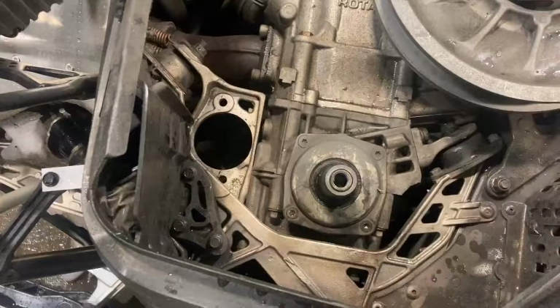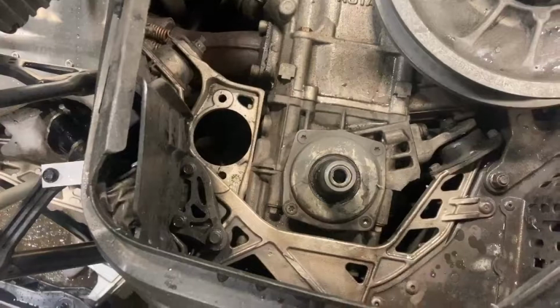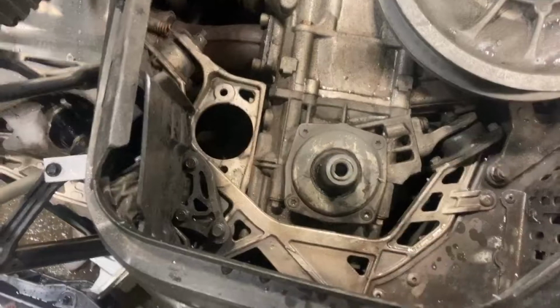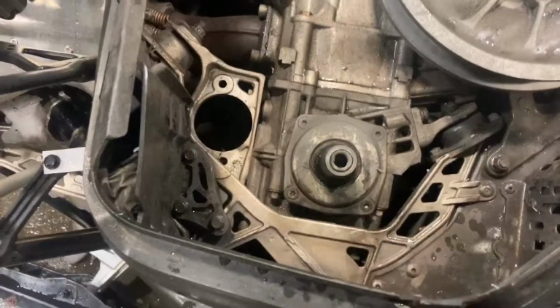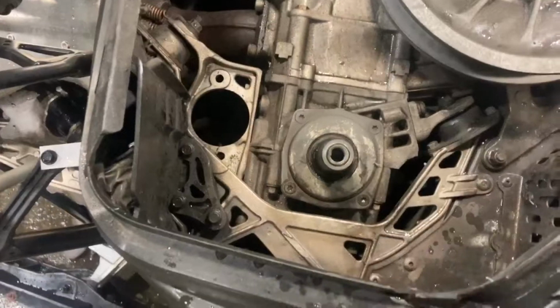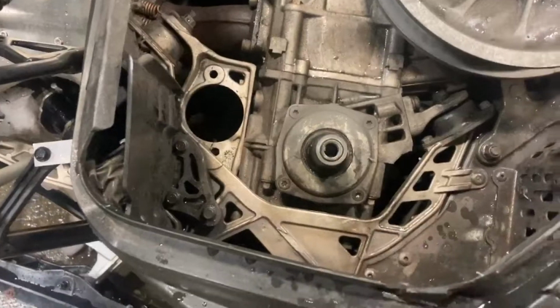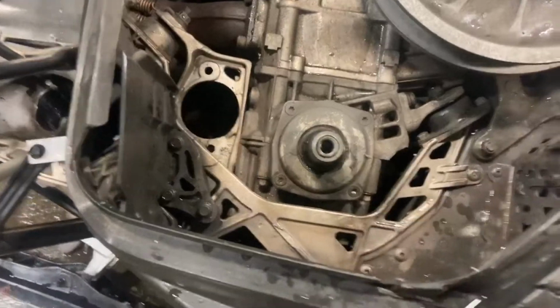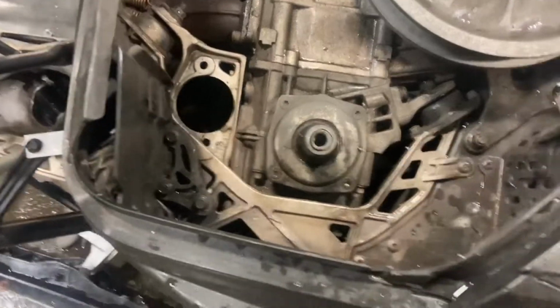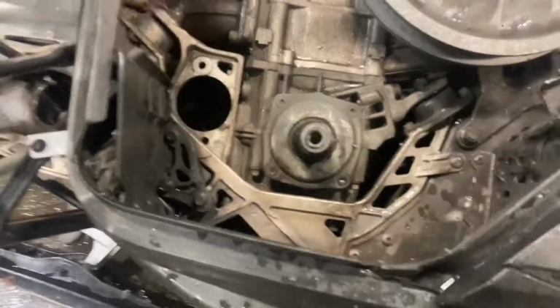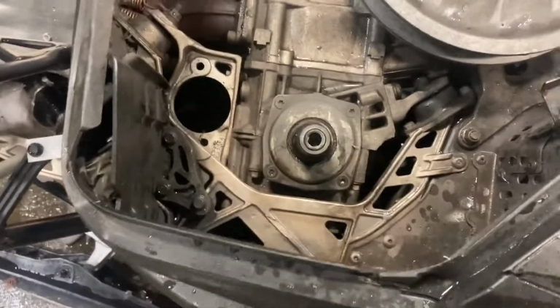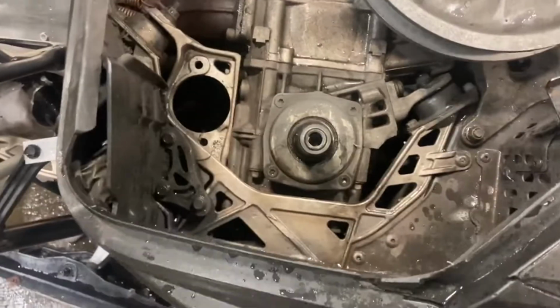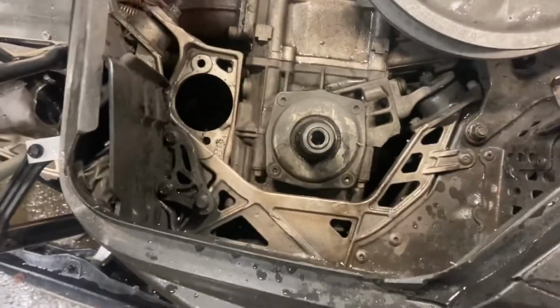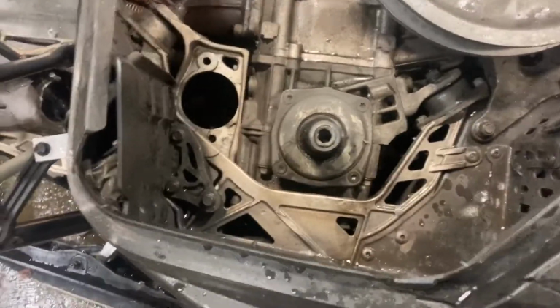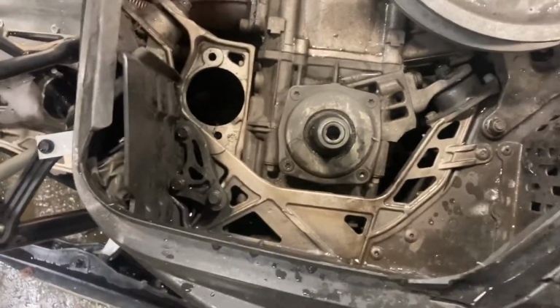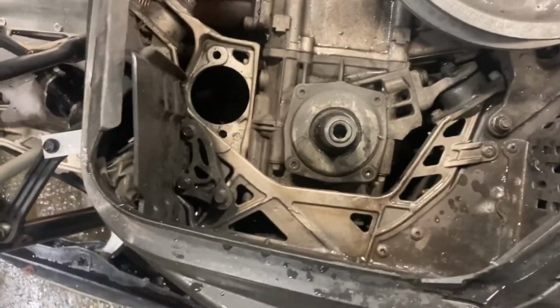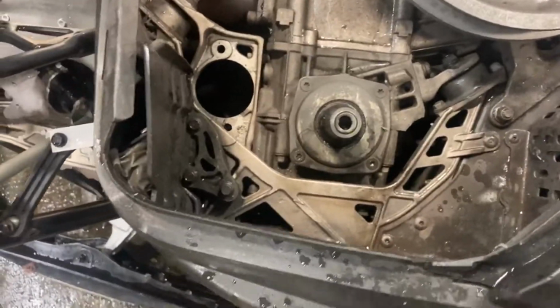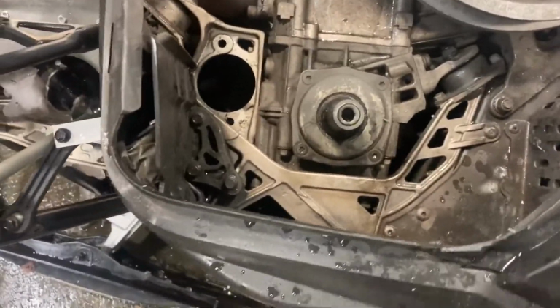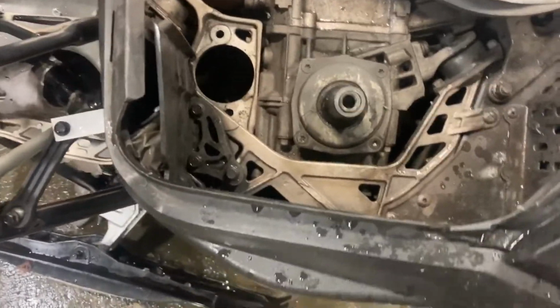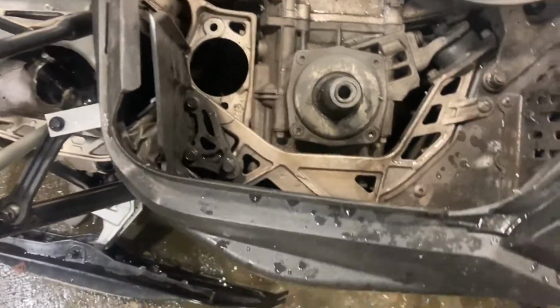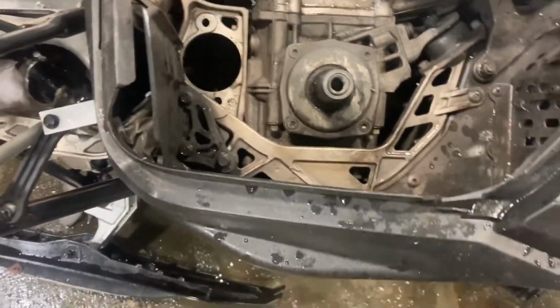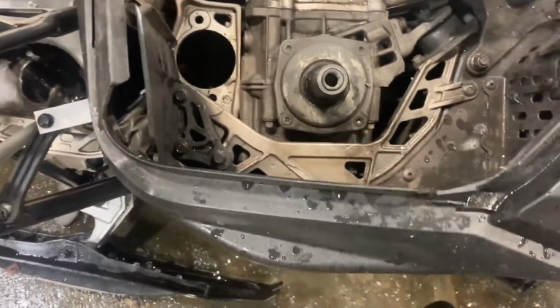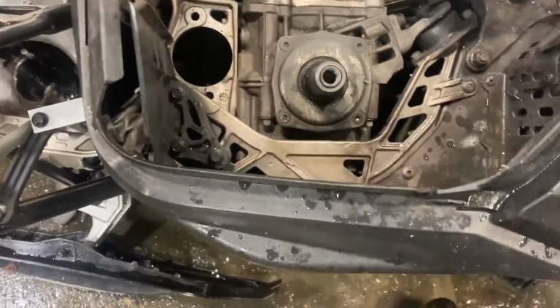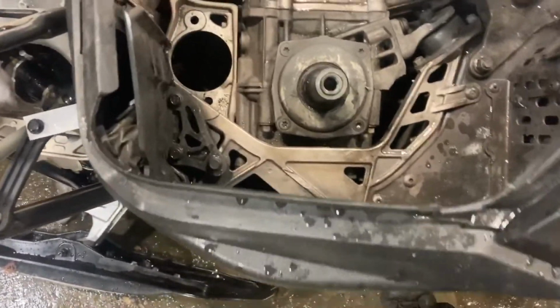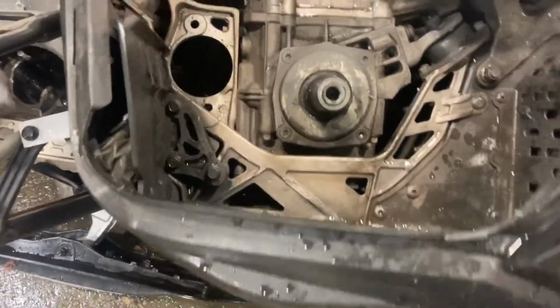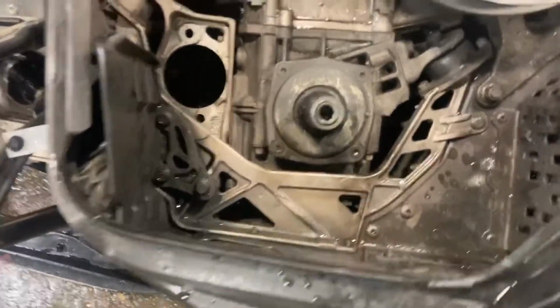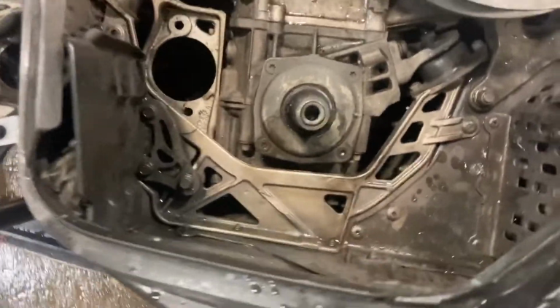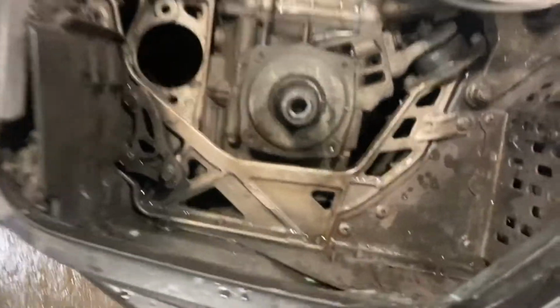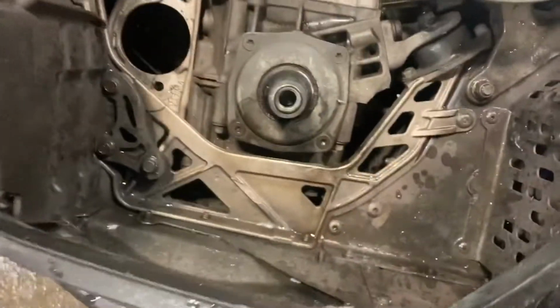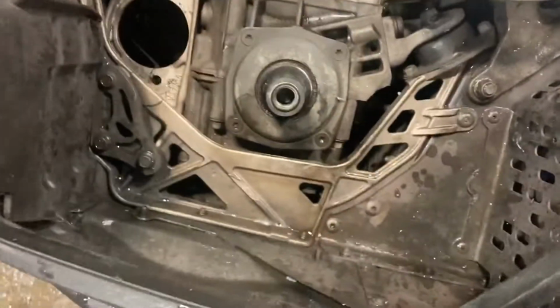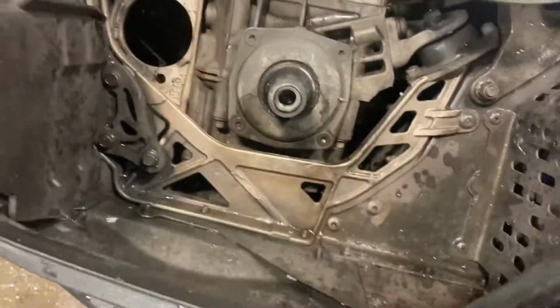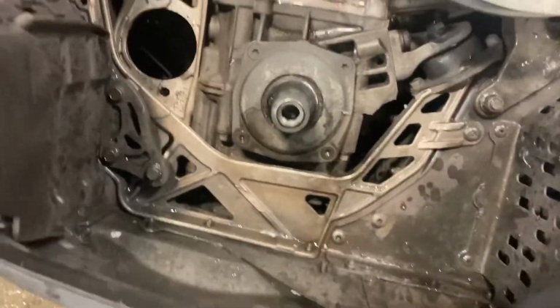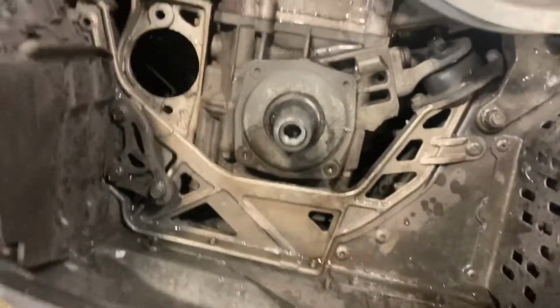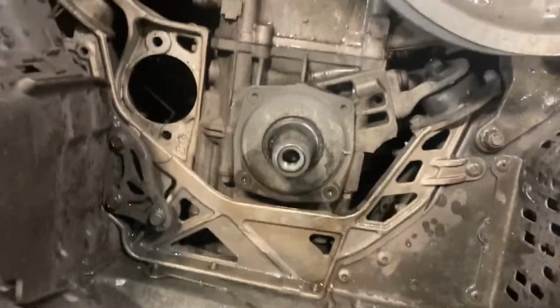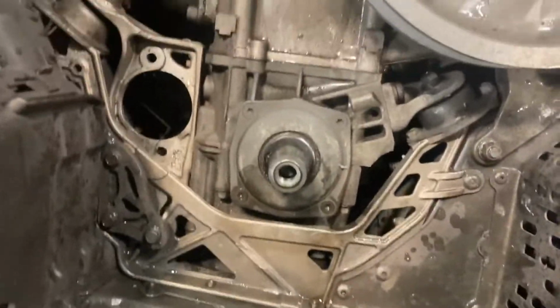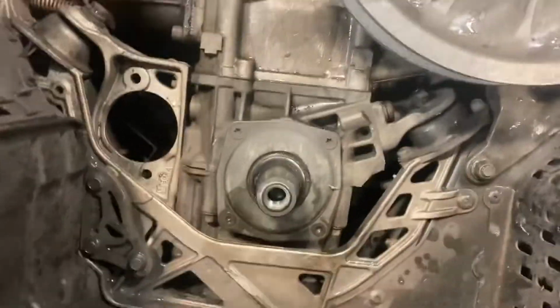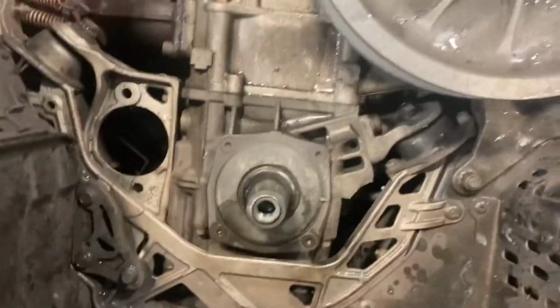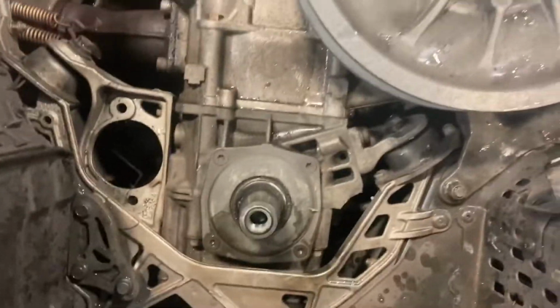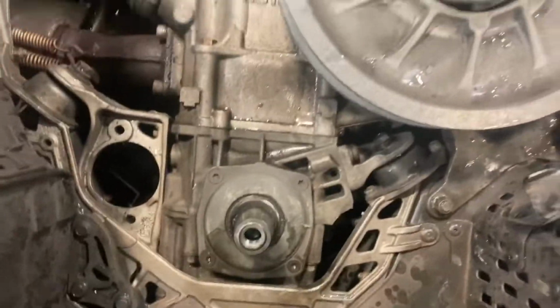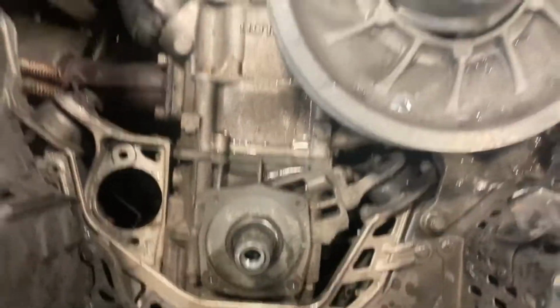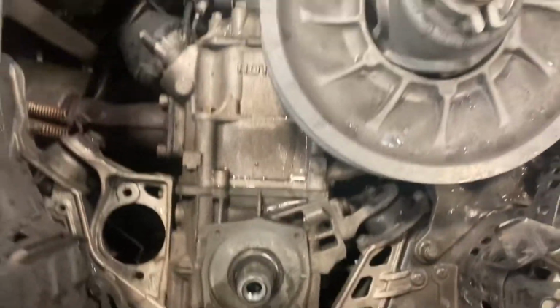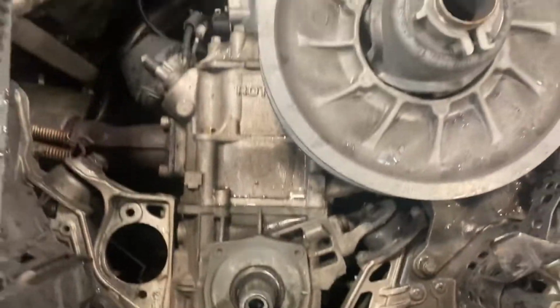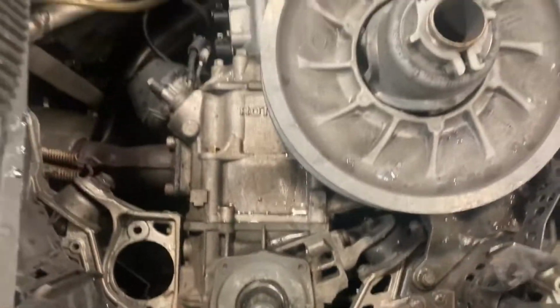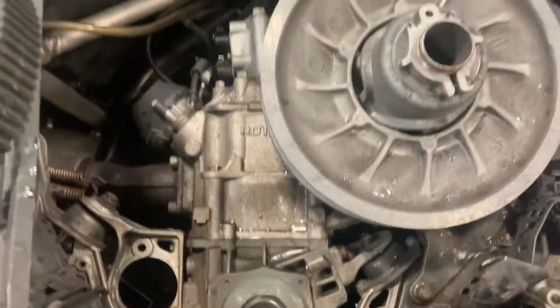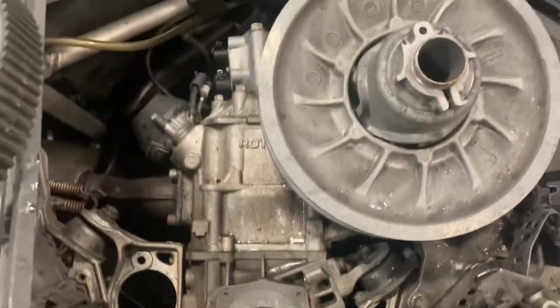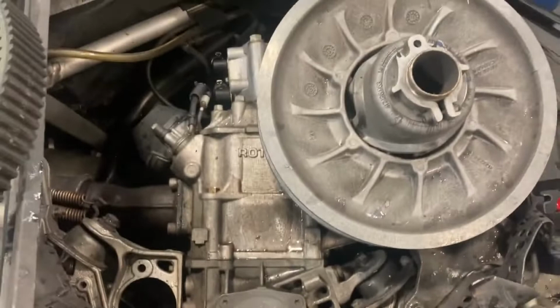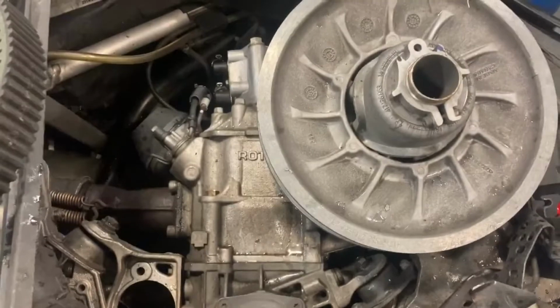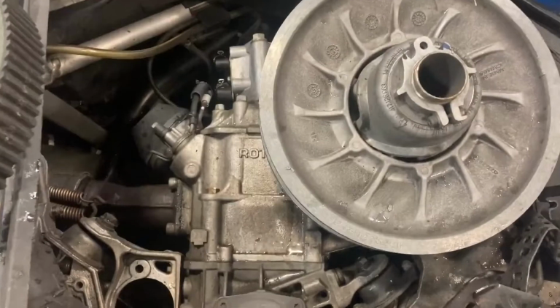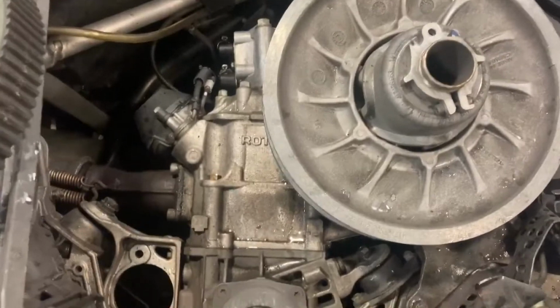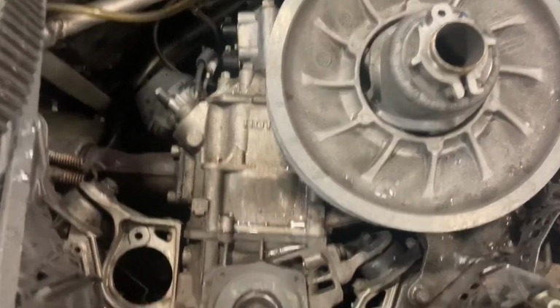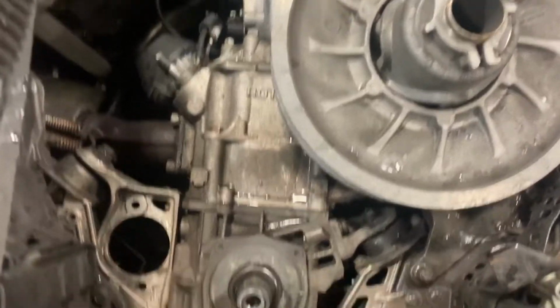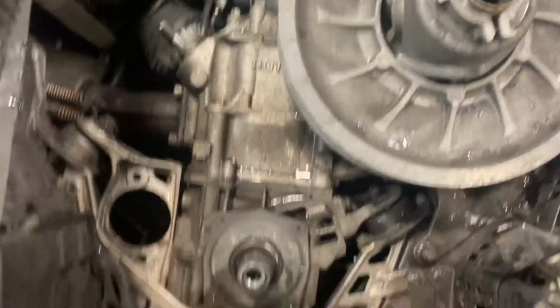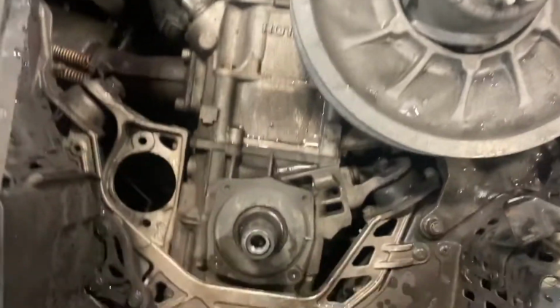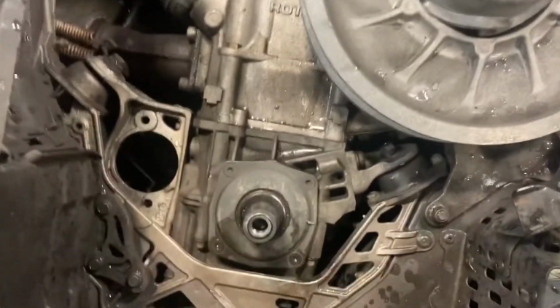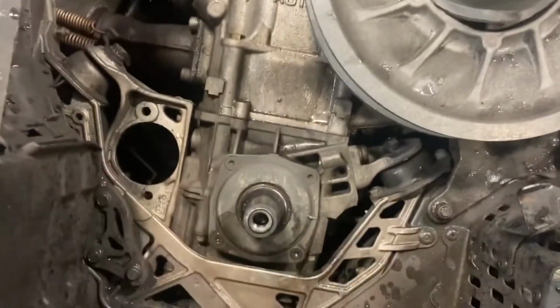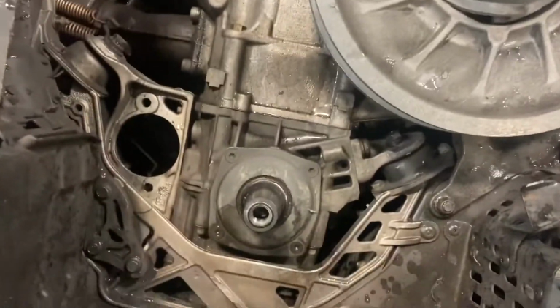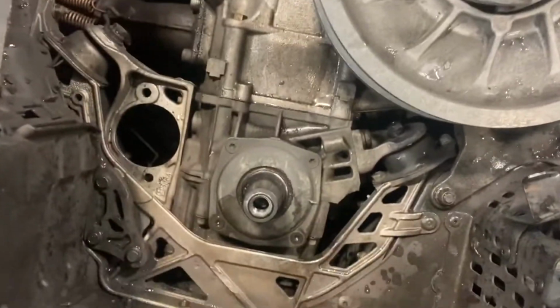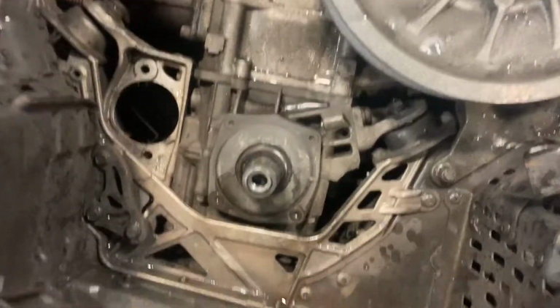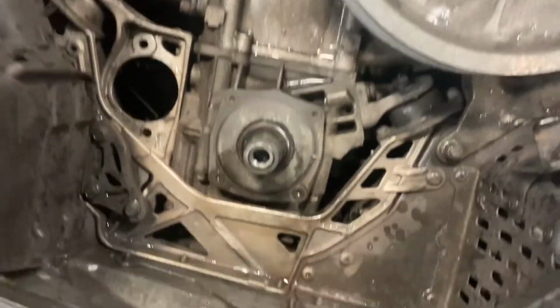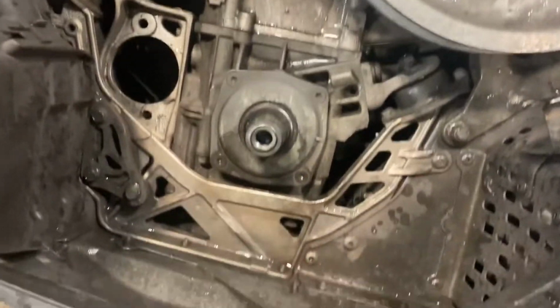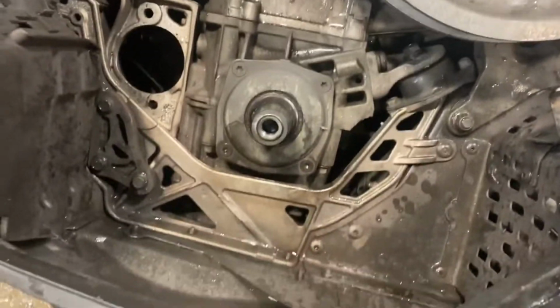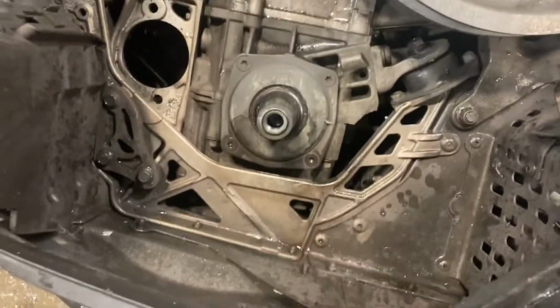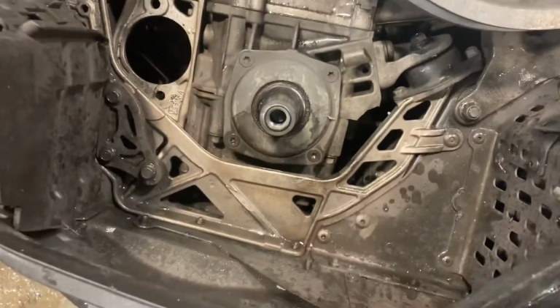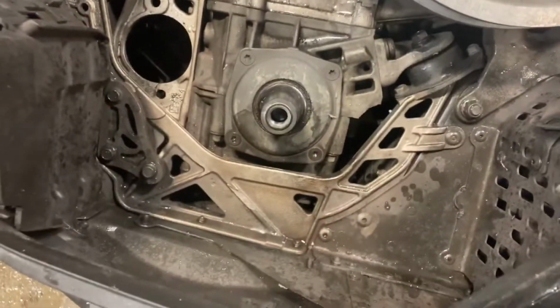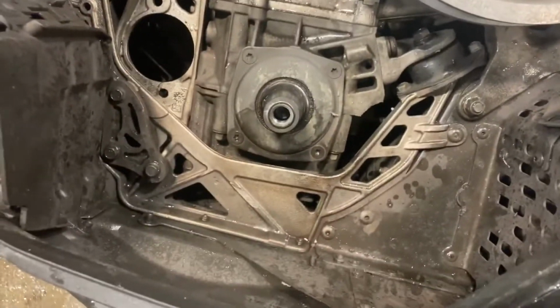I just wanted to make a video about this. There's lots of videos about how to pull the clutch off an 800 E-TEC. This is a 2015 Skidoo.